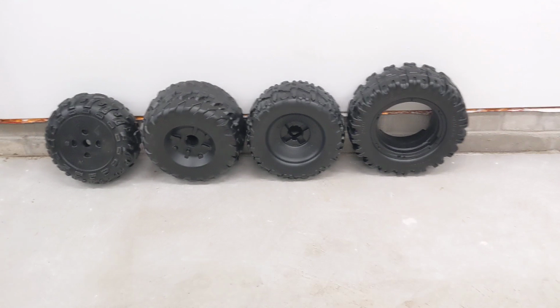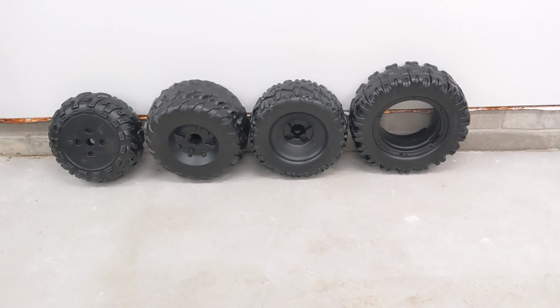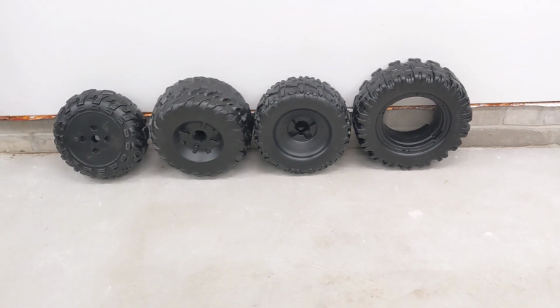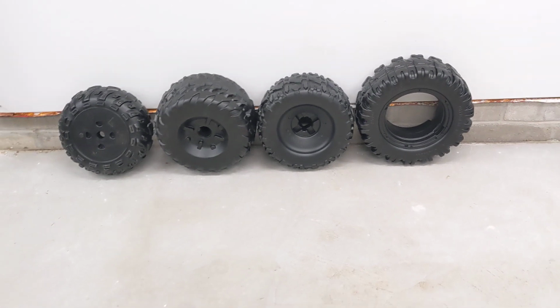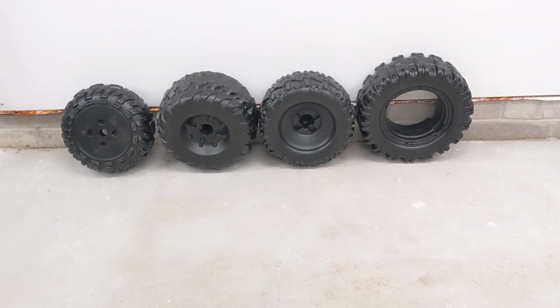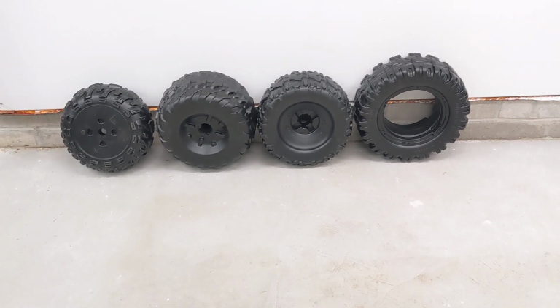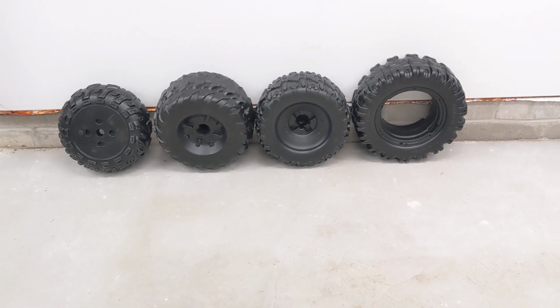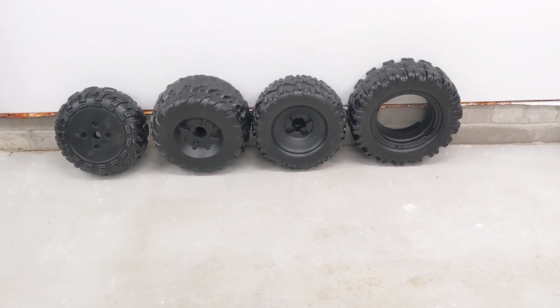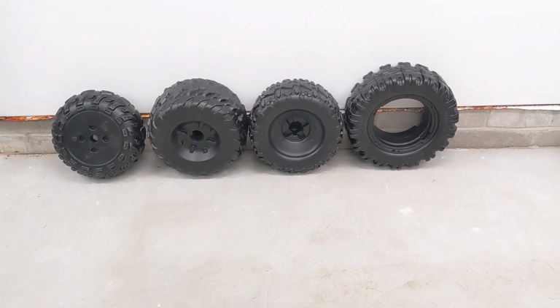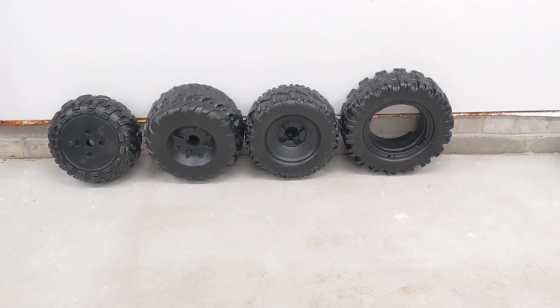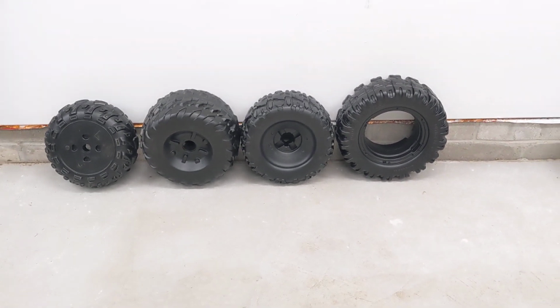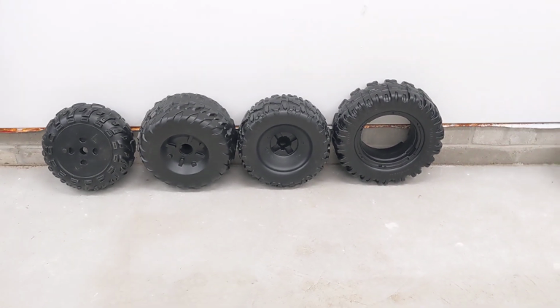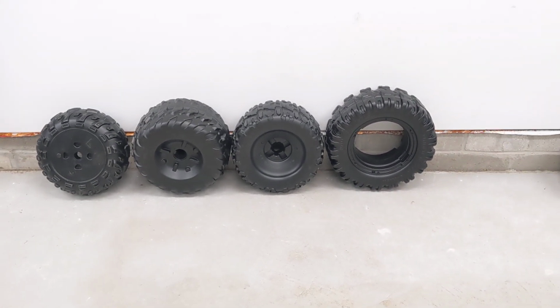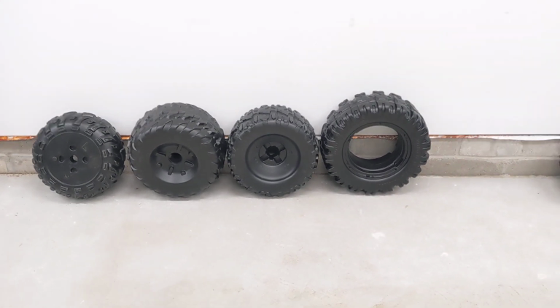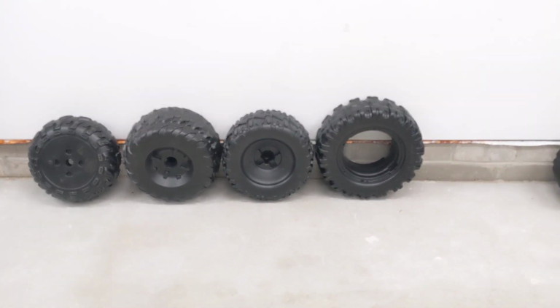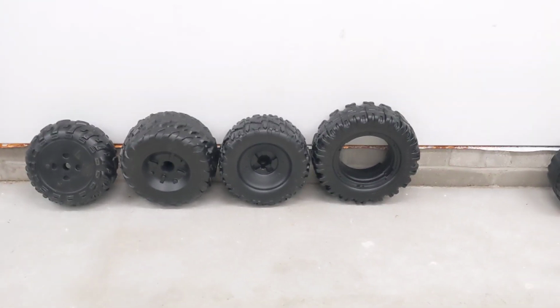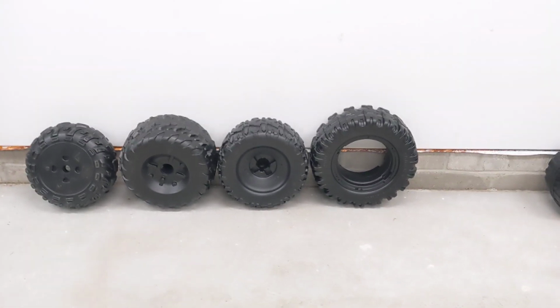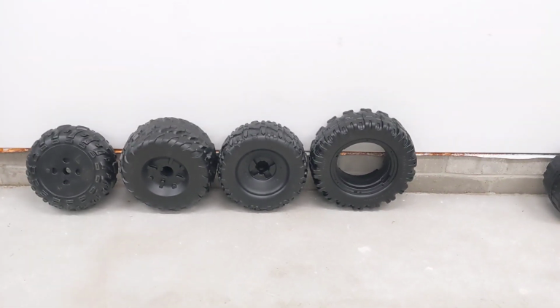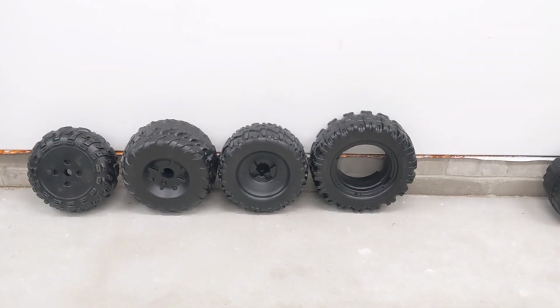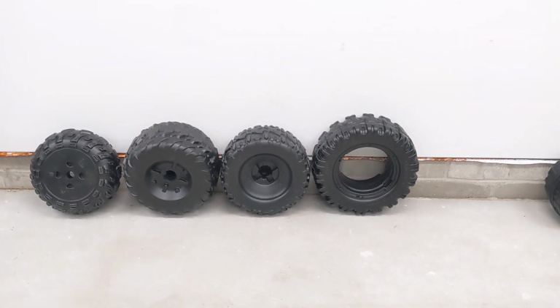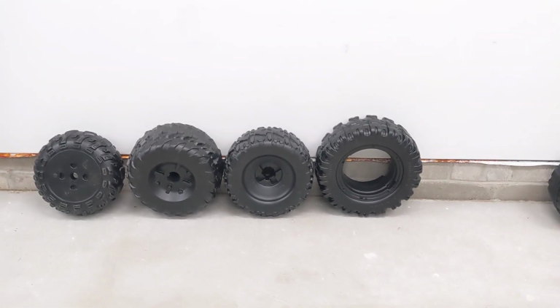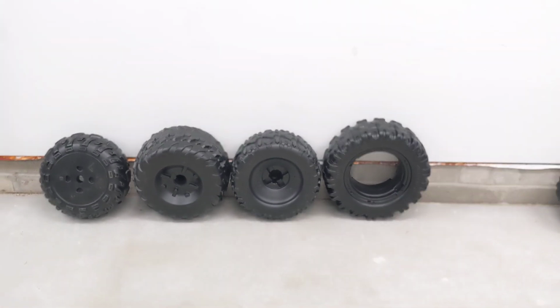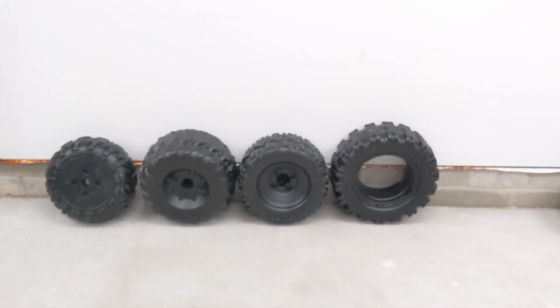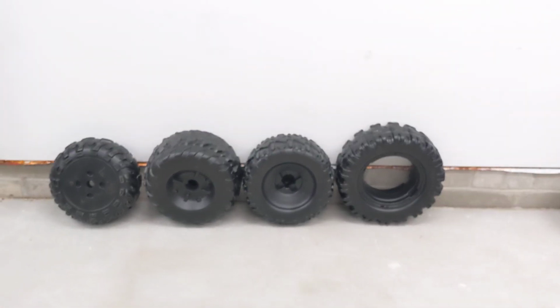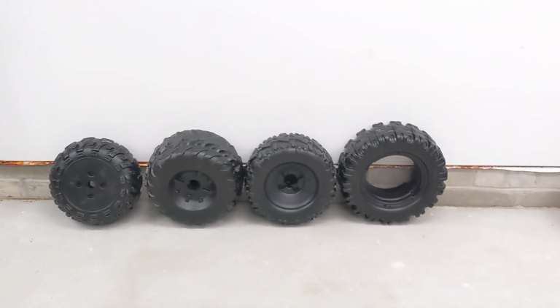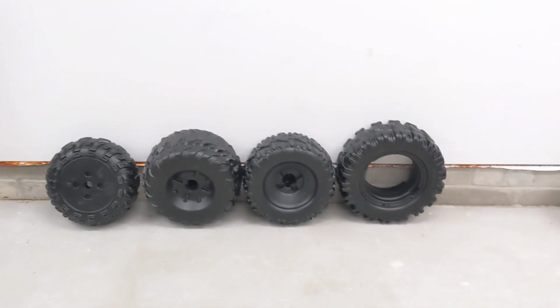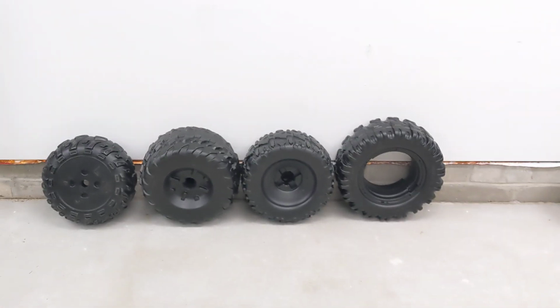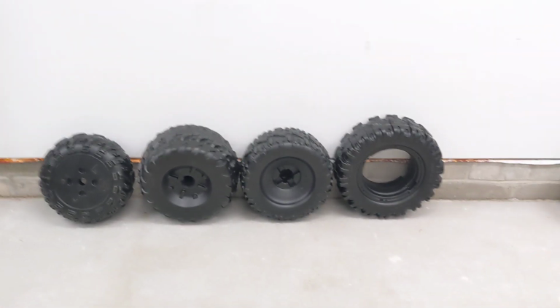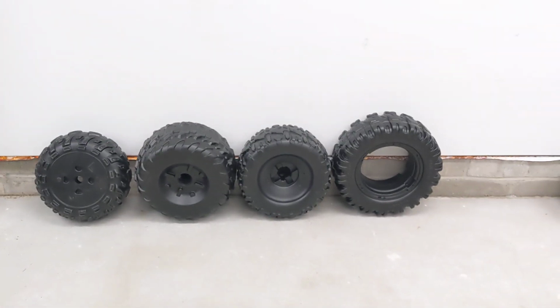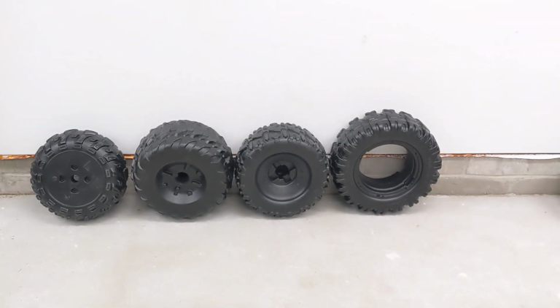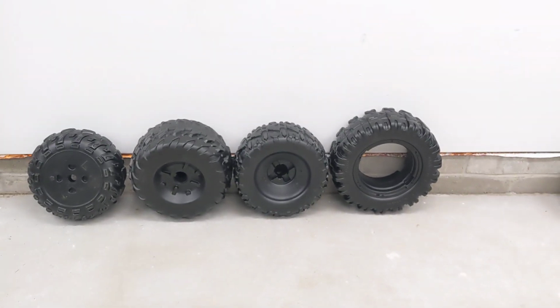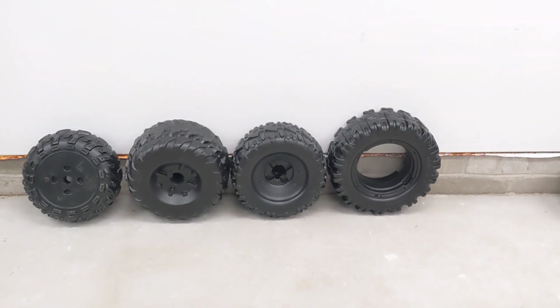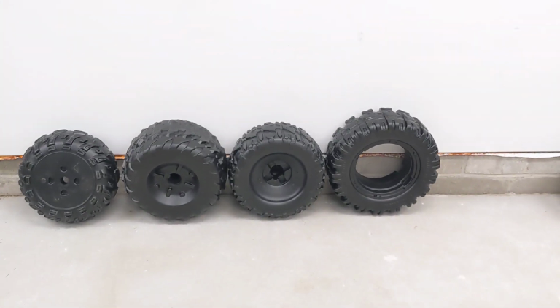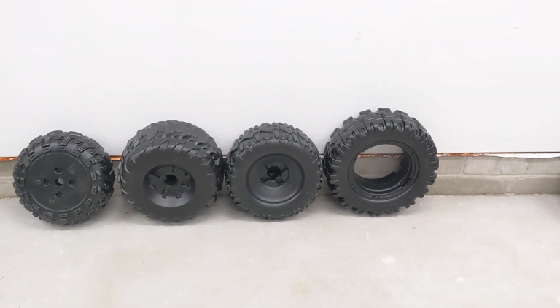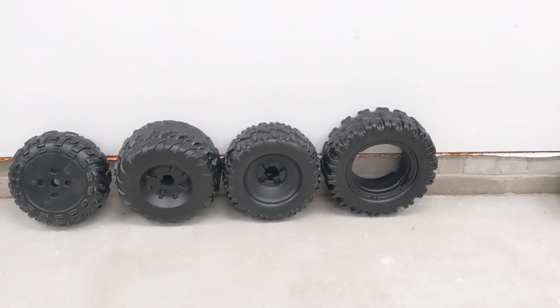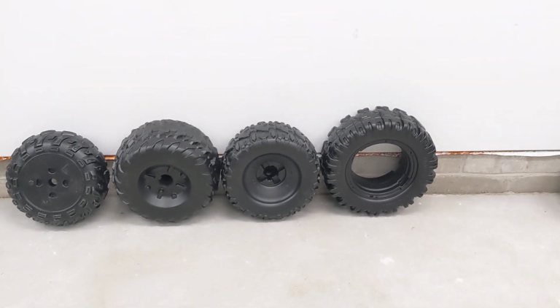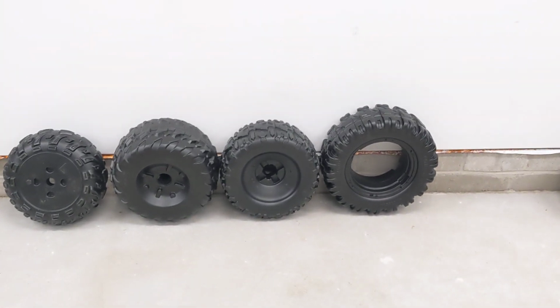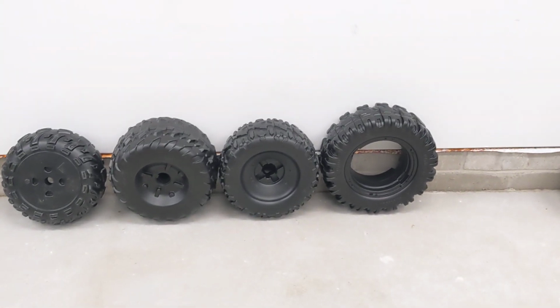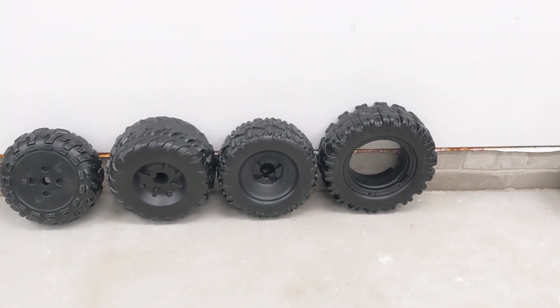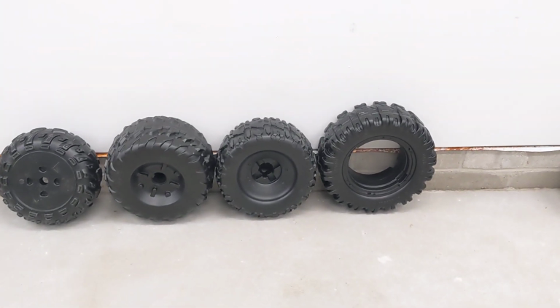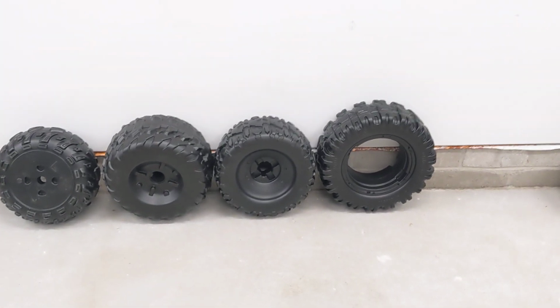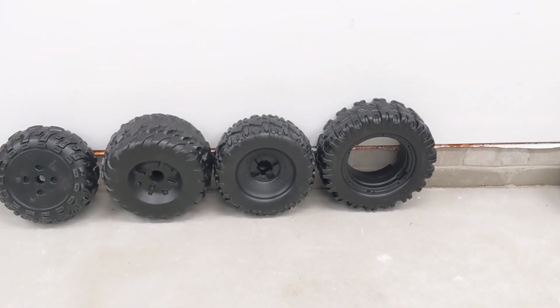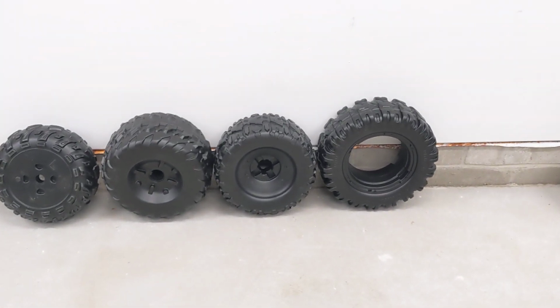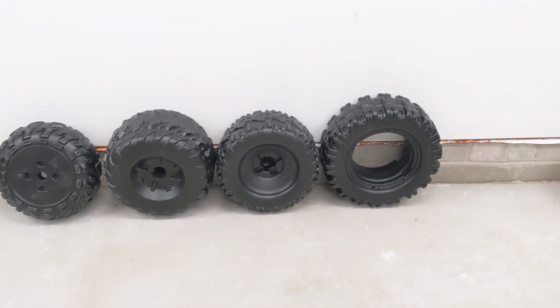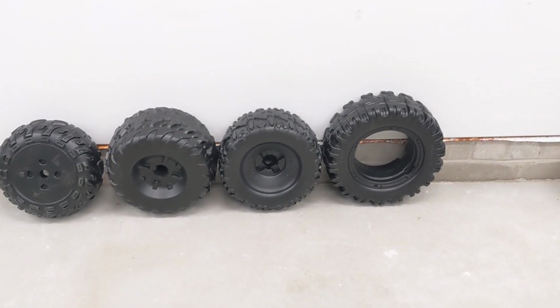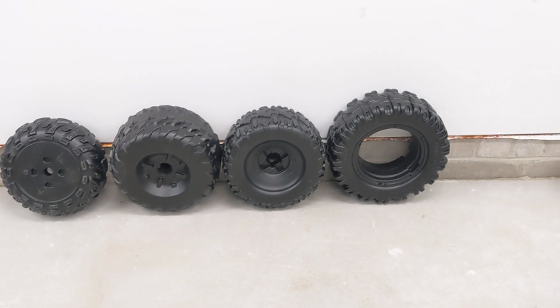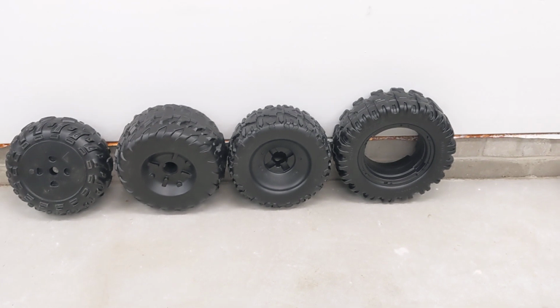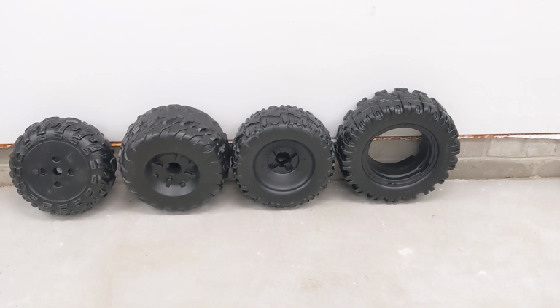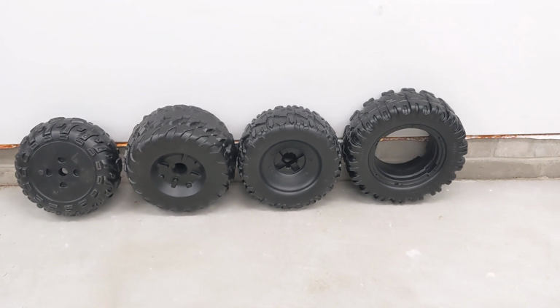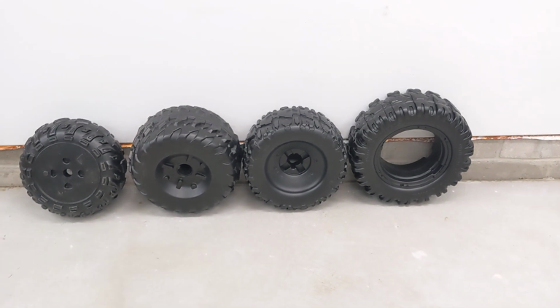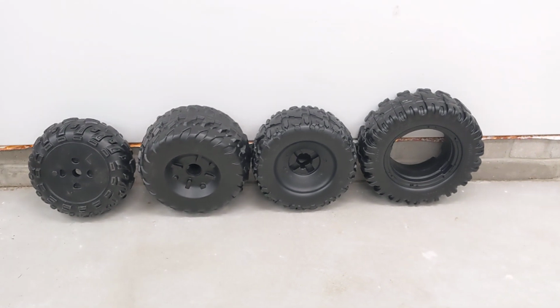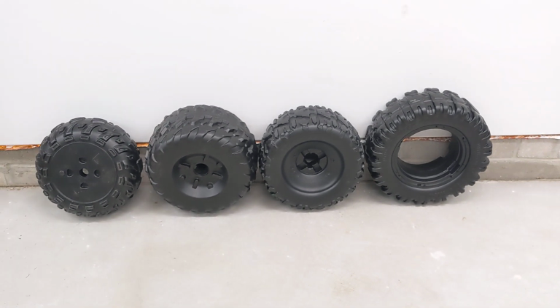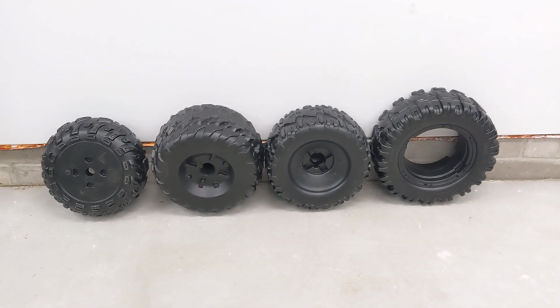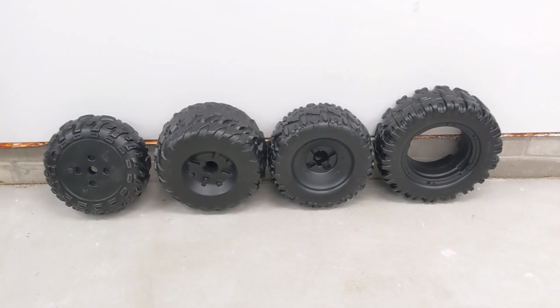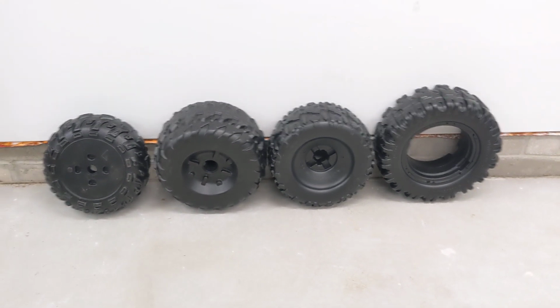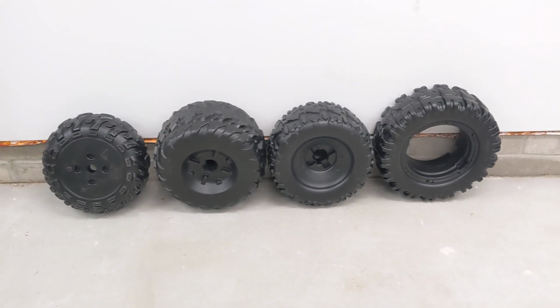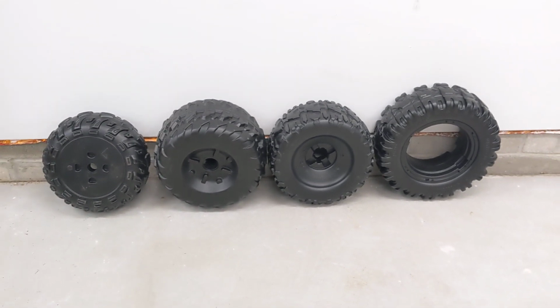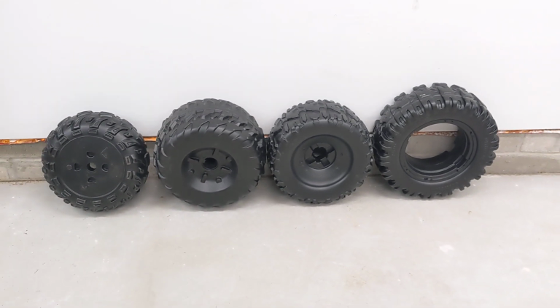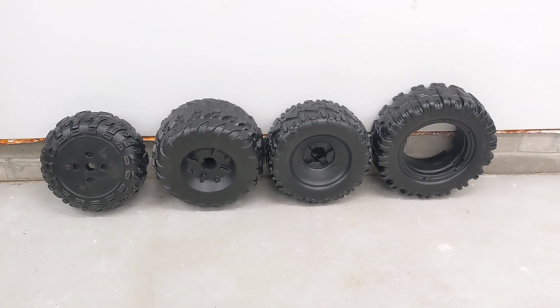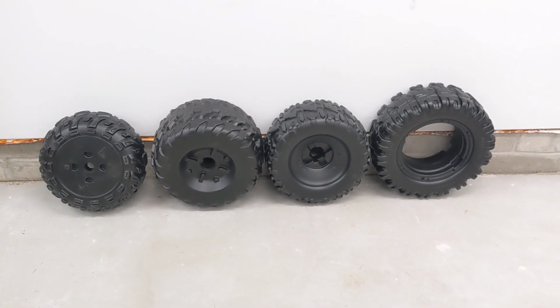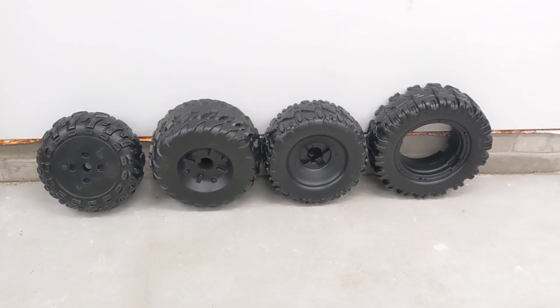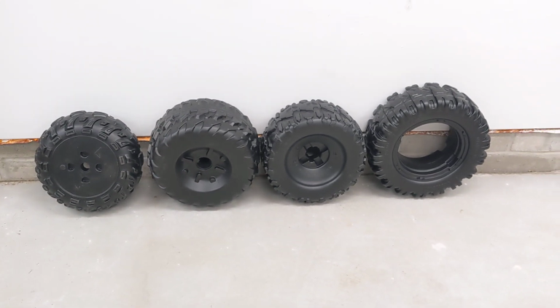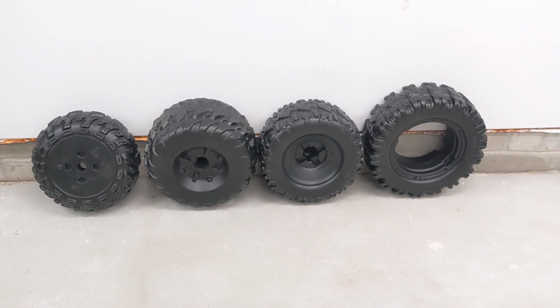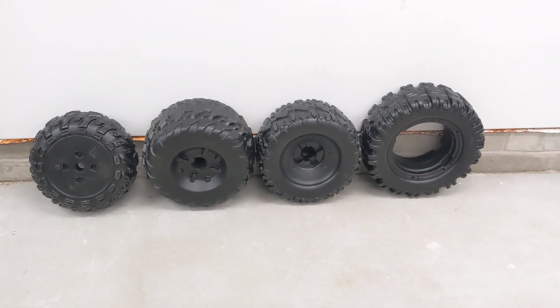Hey everybody, this is ML Toys' video on how to select the right Power Wheels. This video we're talking about tires.